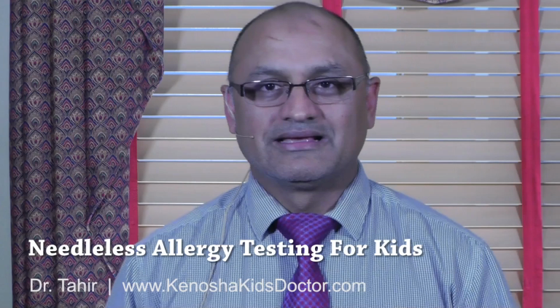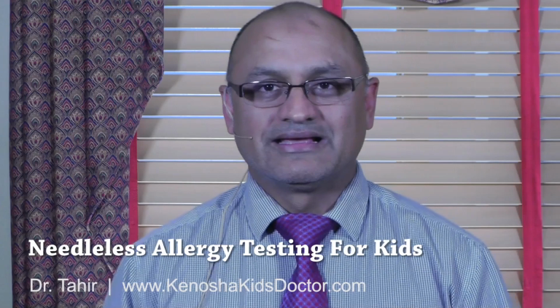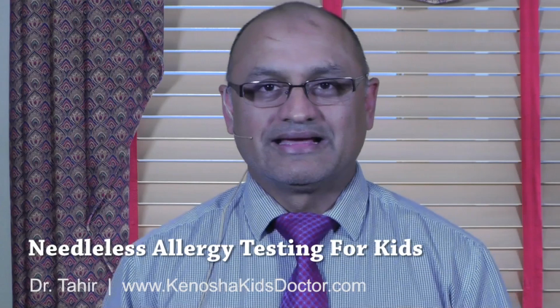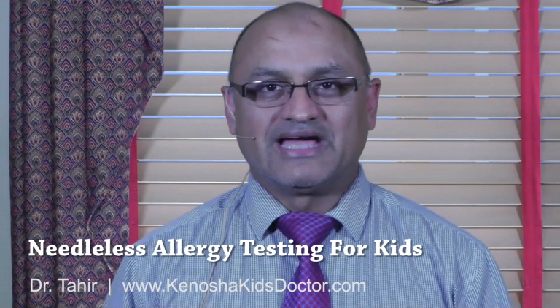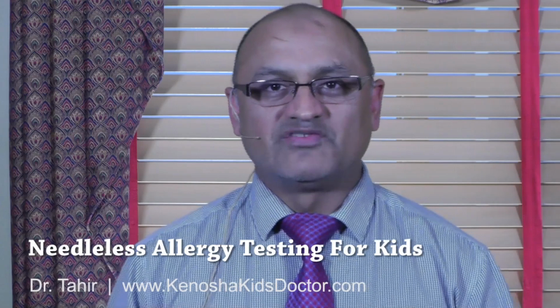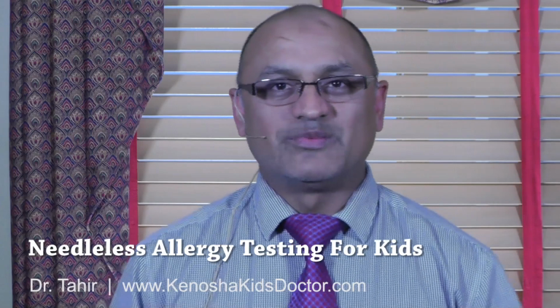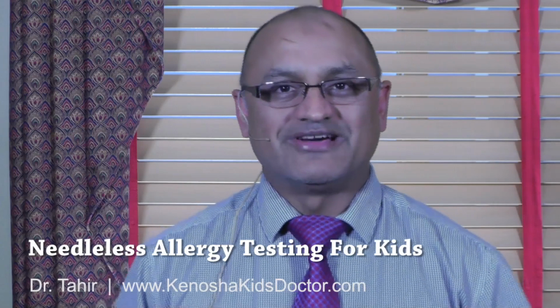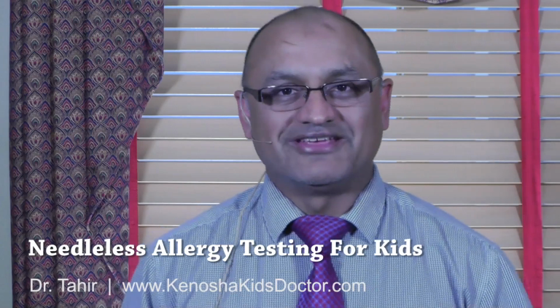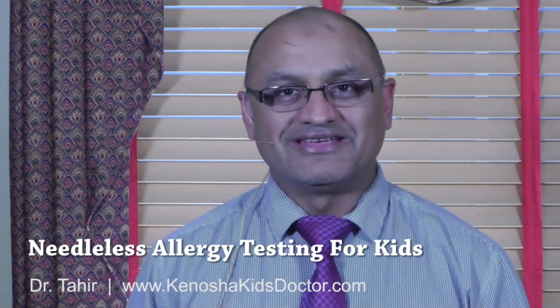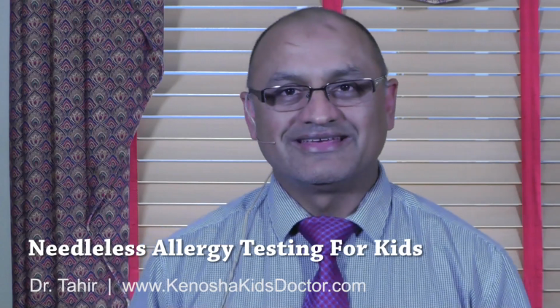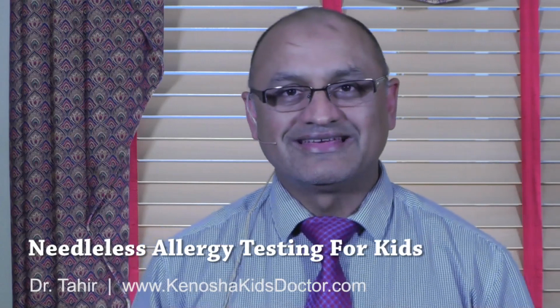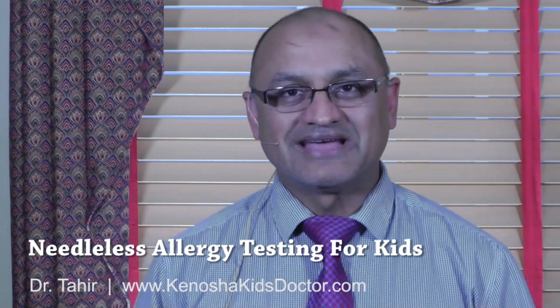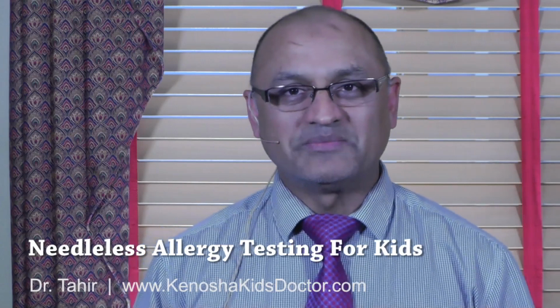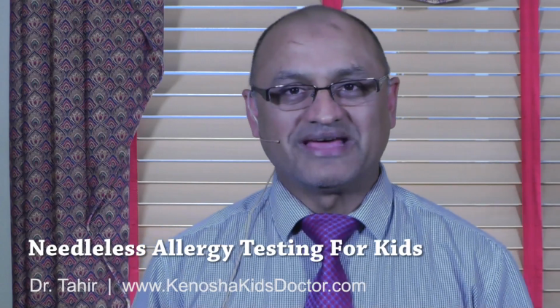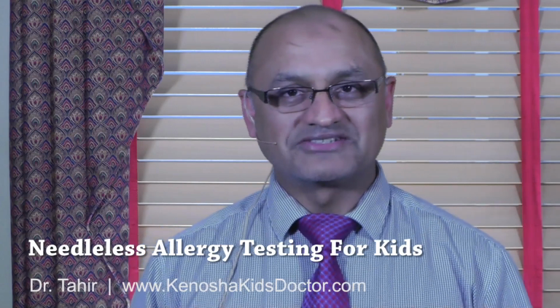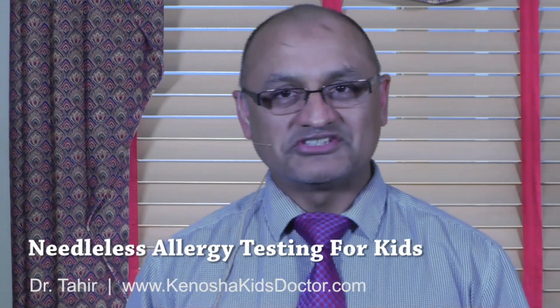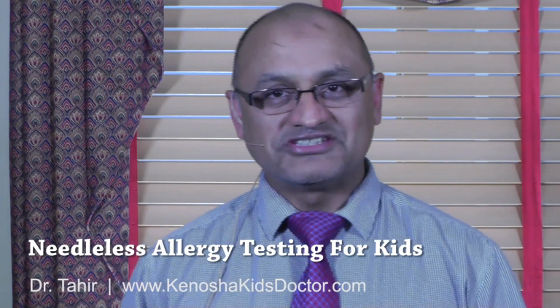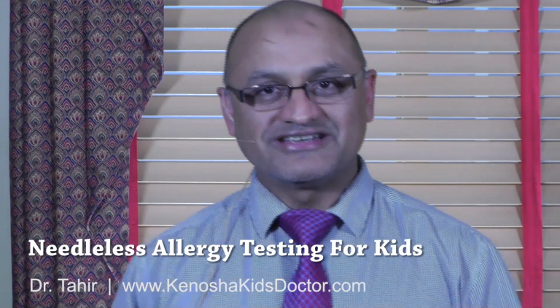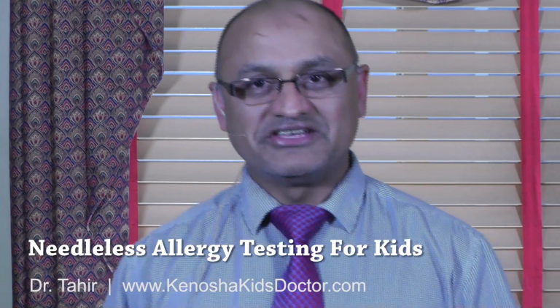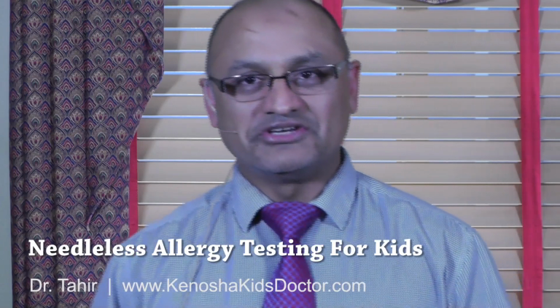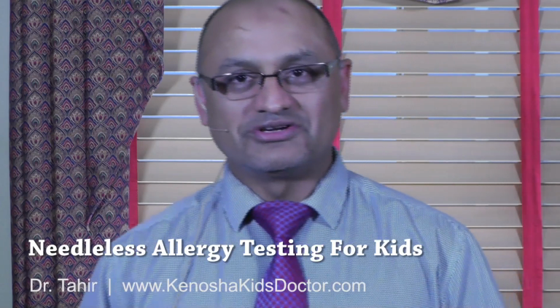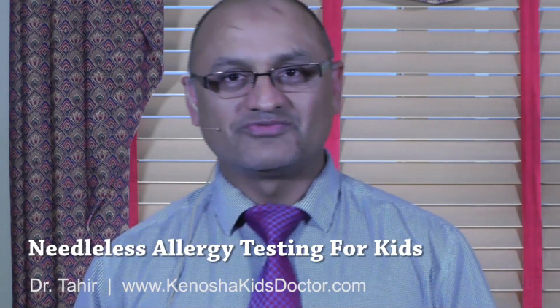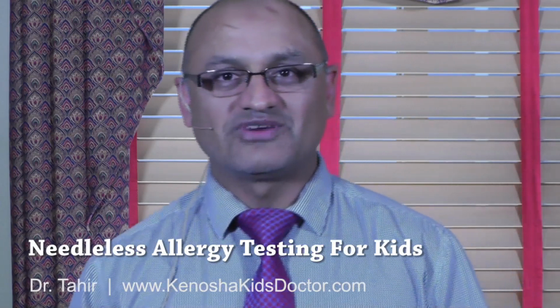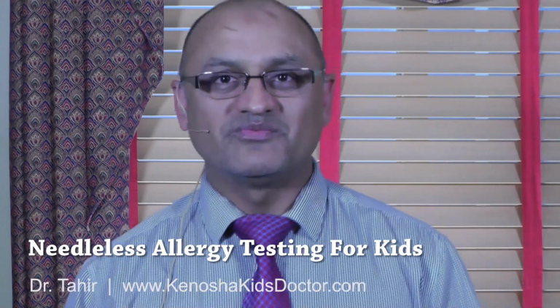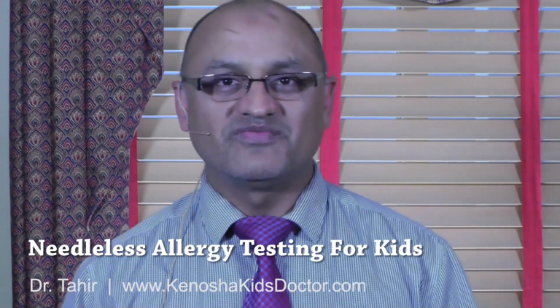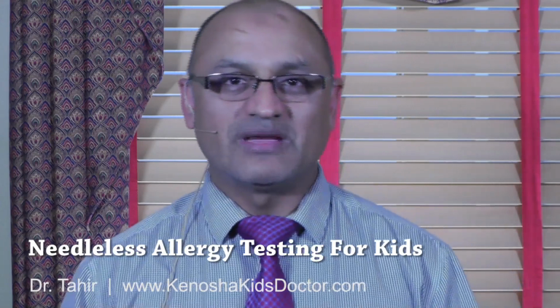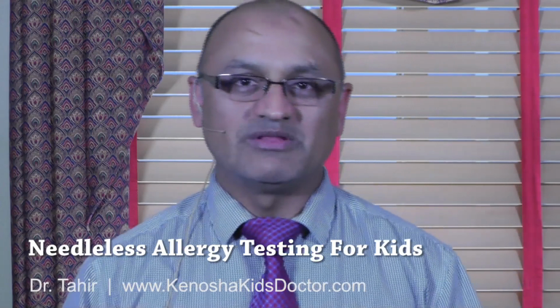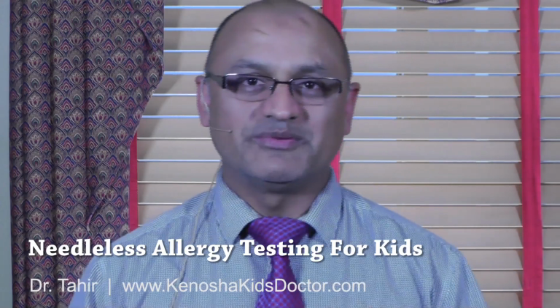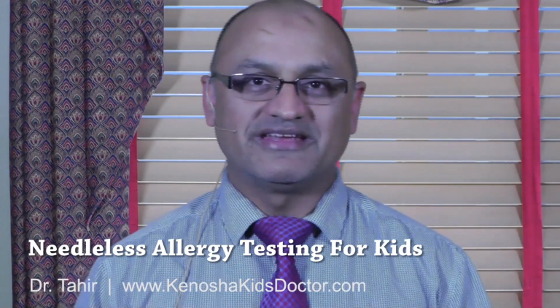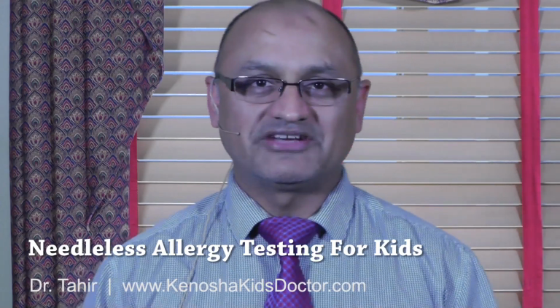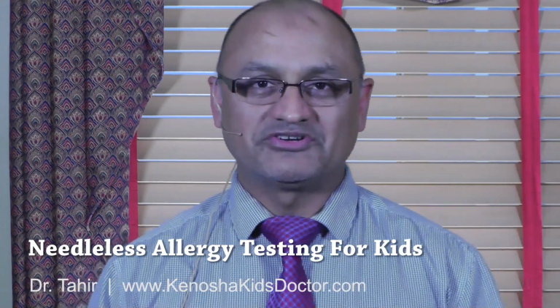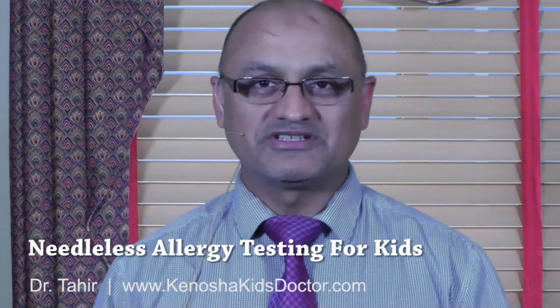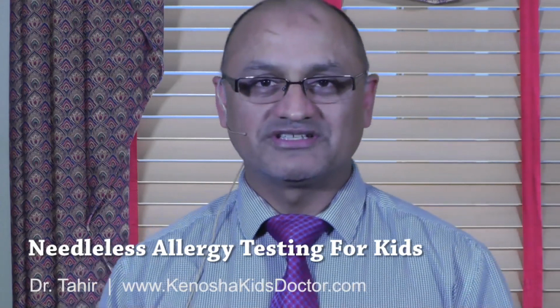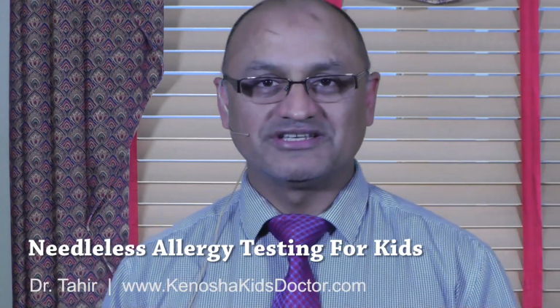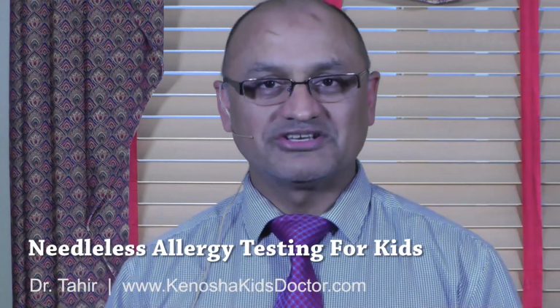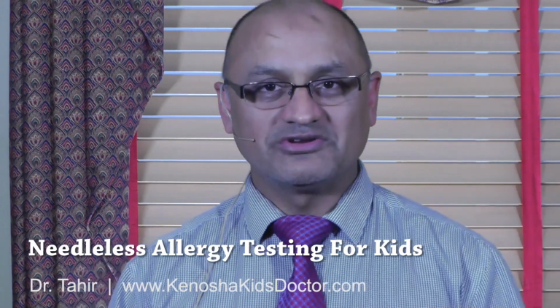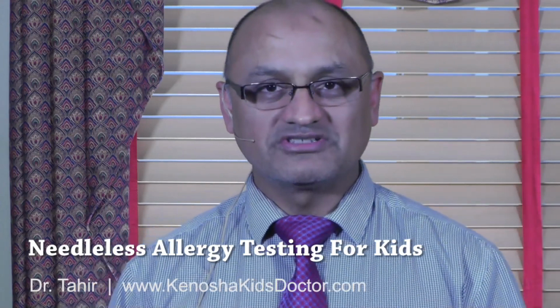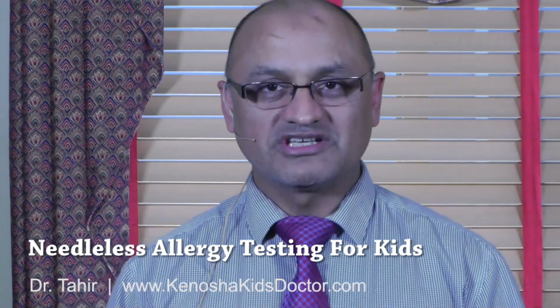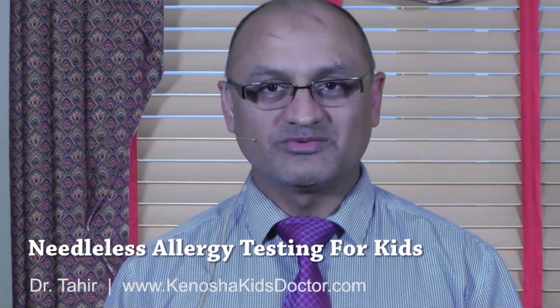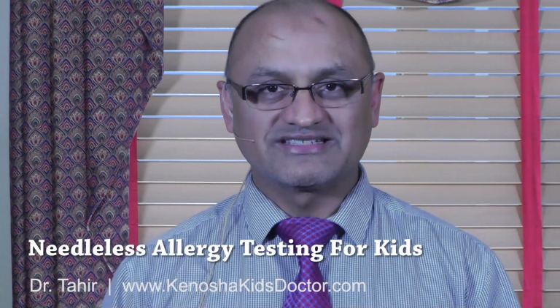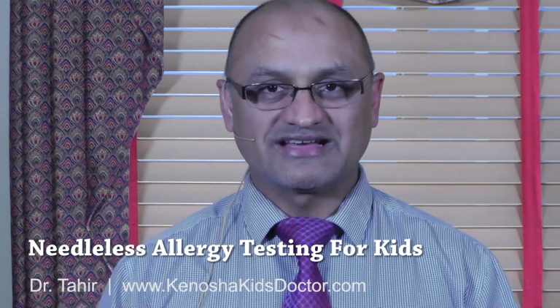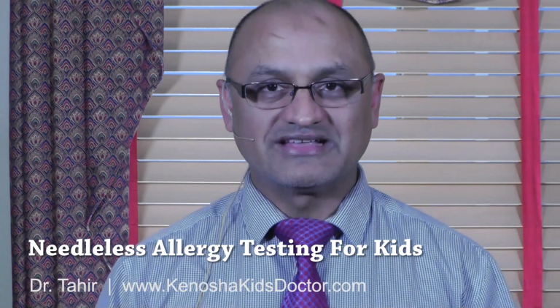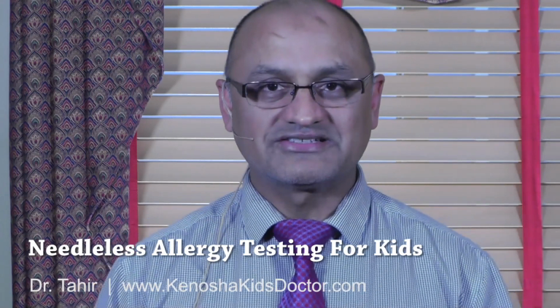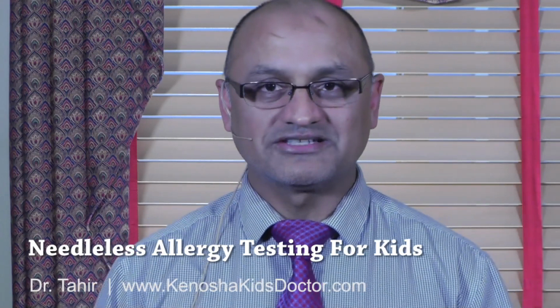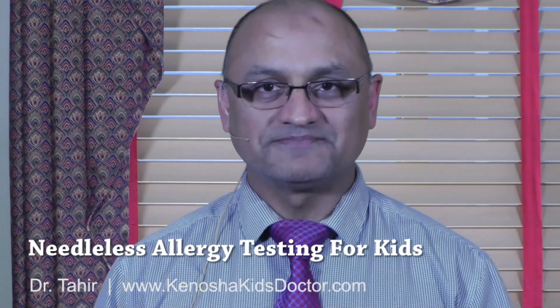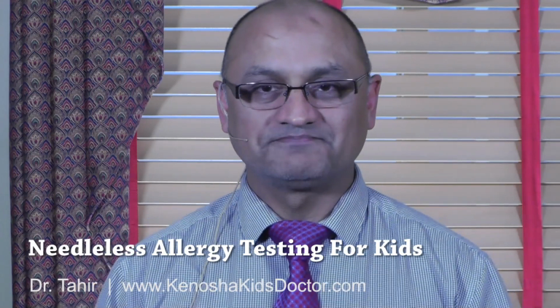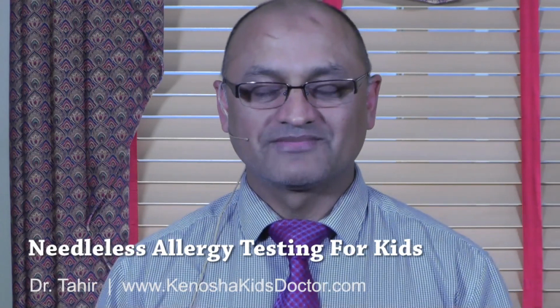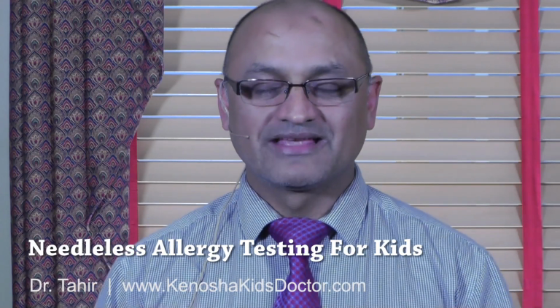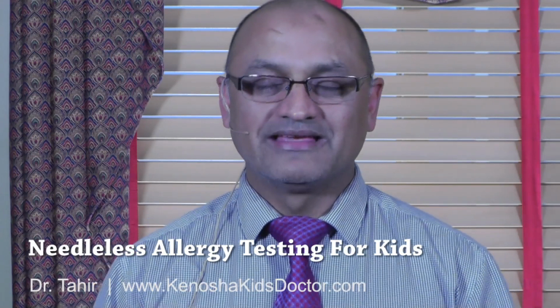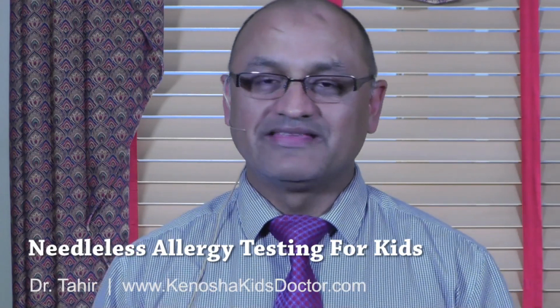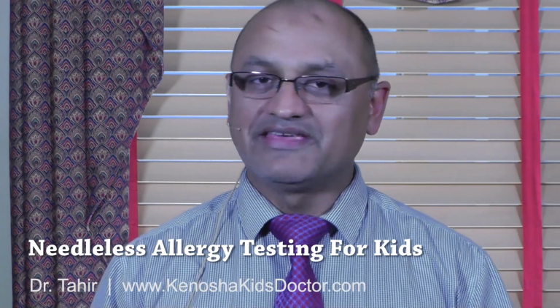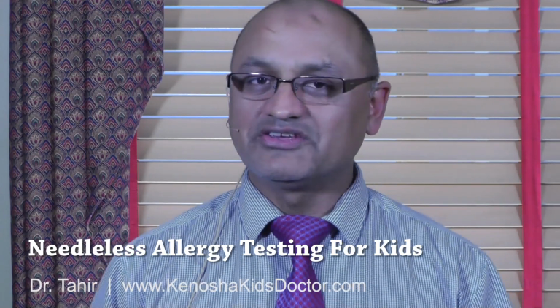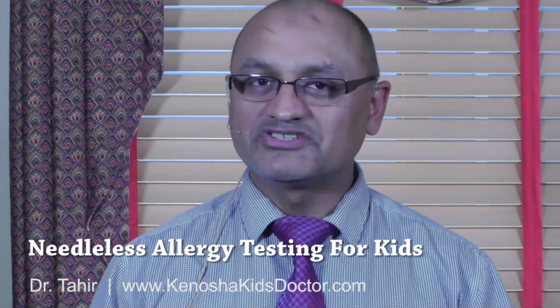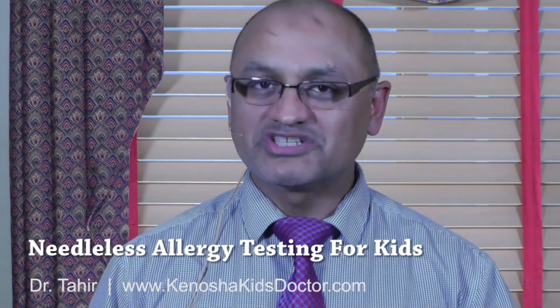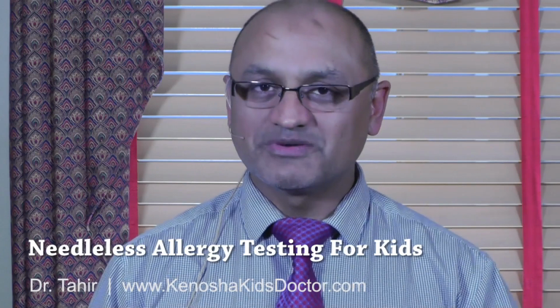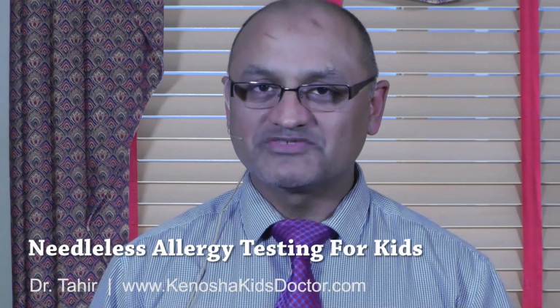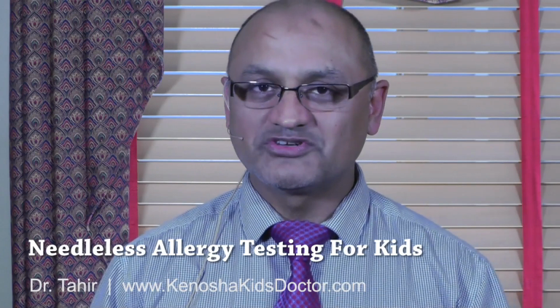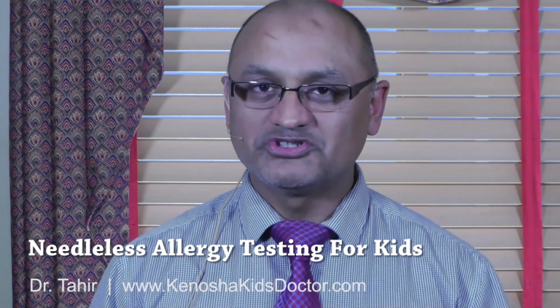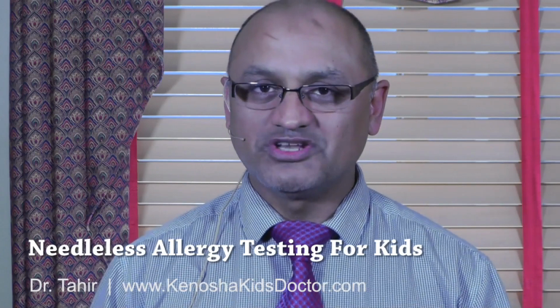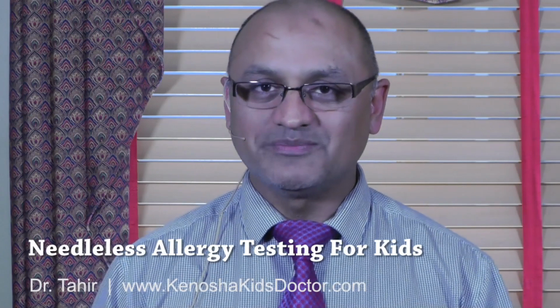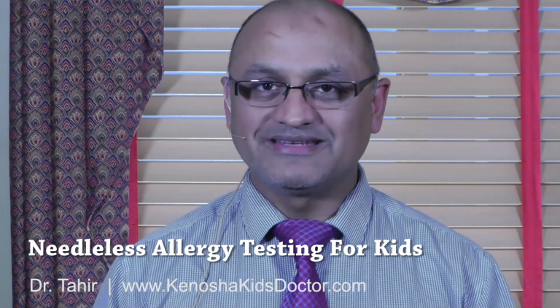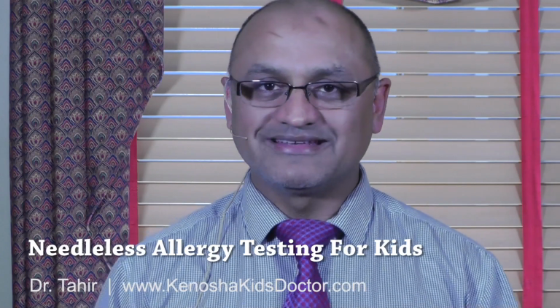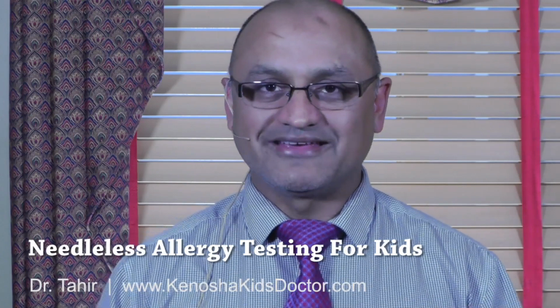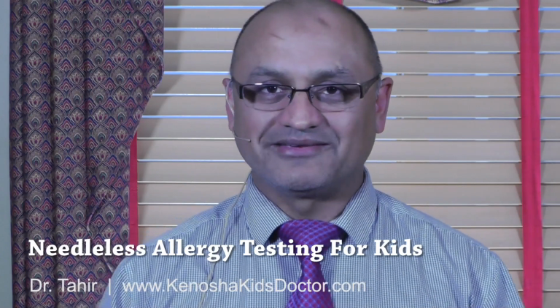Hi everybody, I'm Dr. Tahir from Family Pediatrics in Kenosha, Wisconsin. Thank you so much for joining me today.